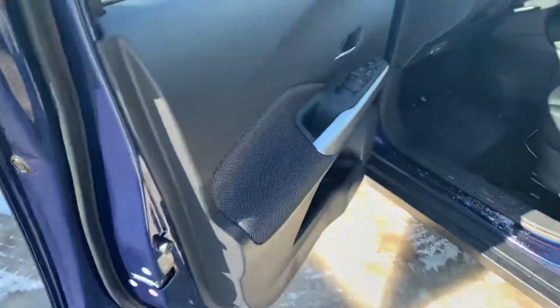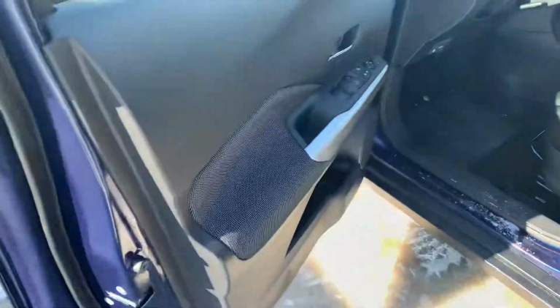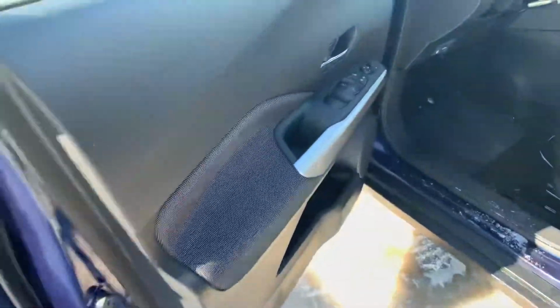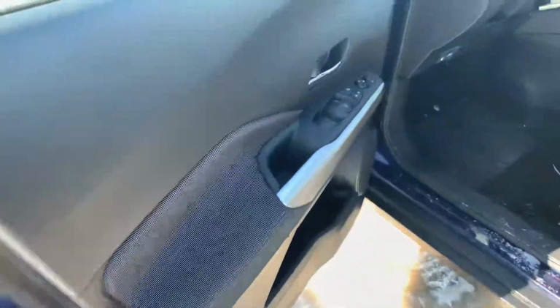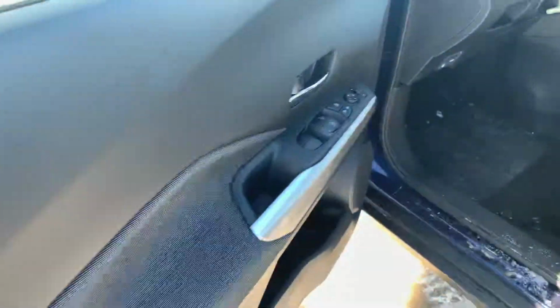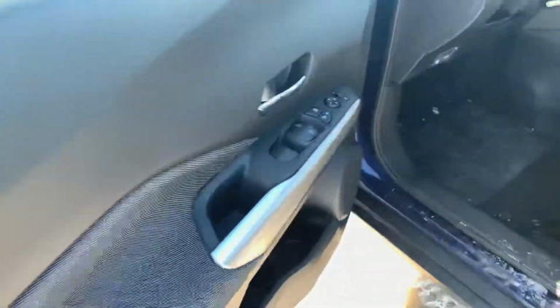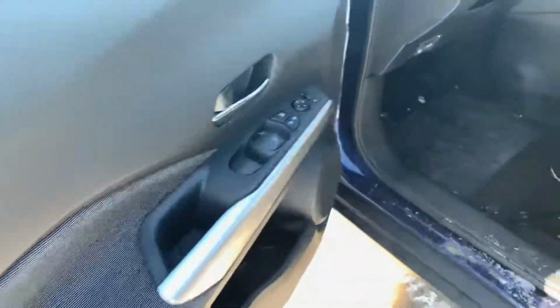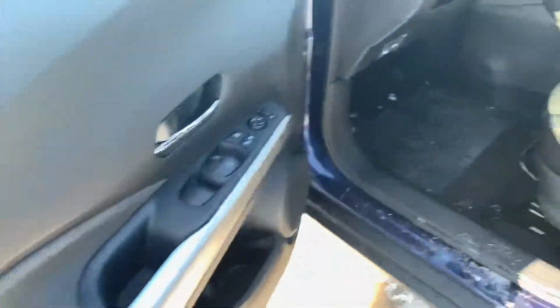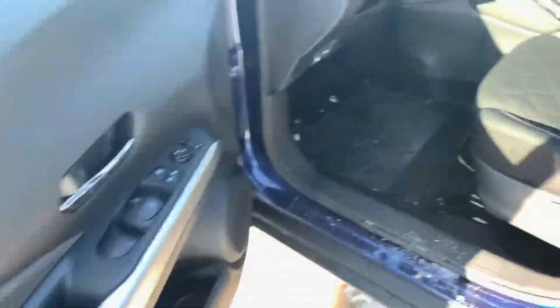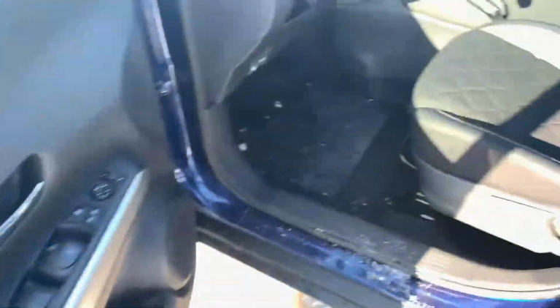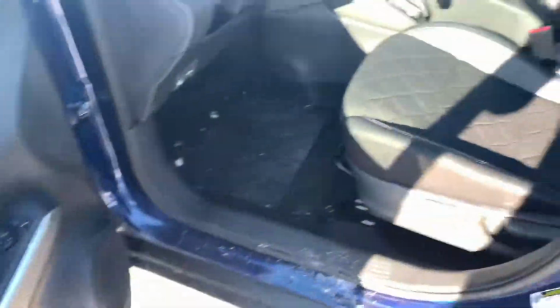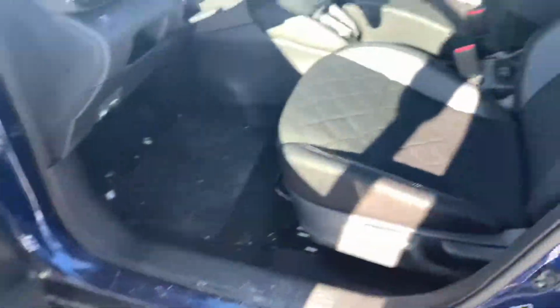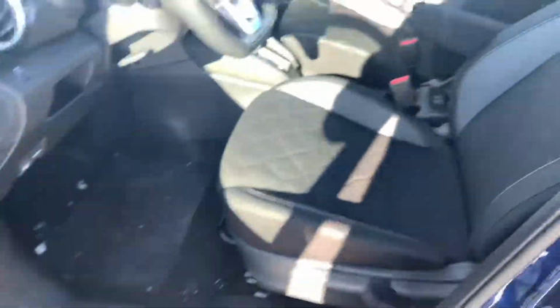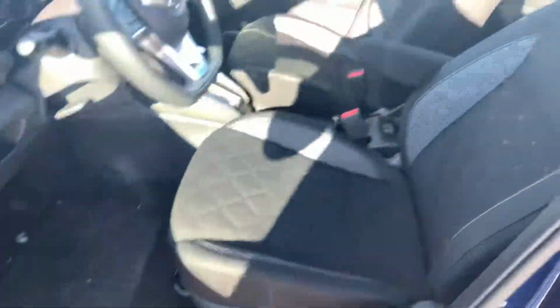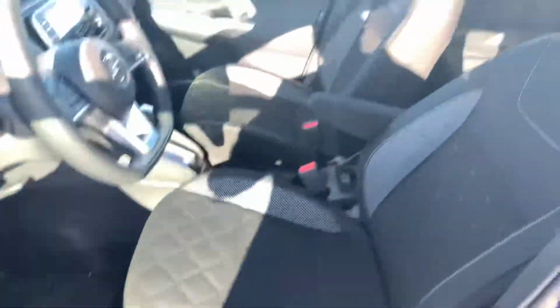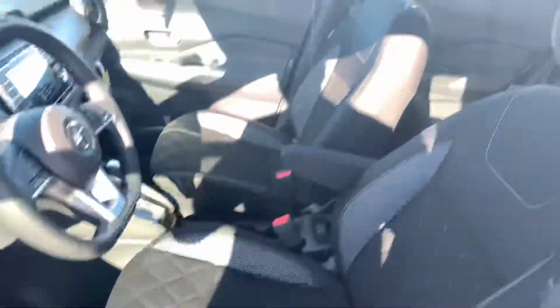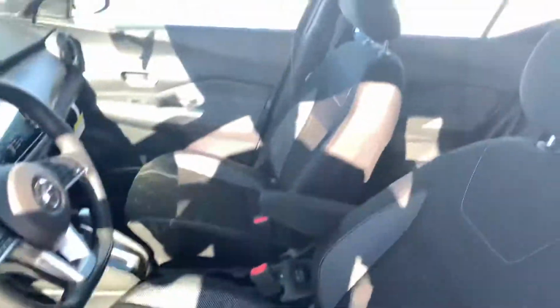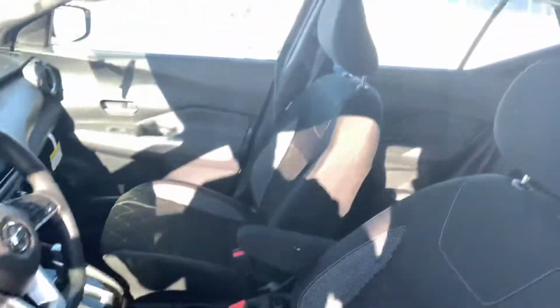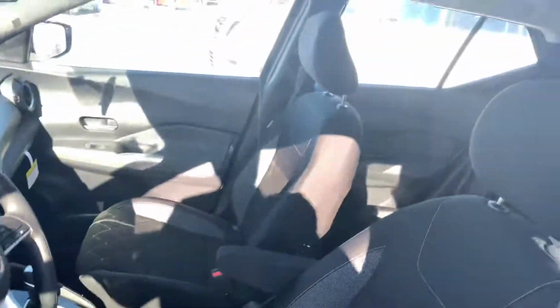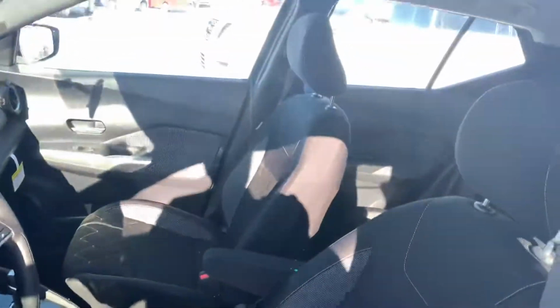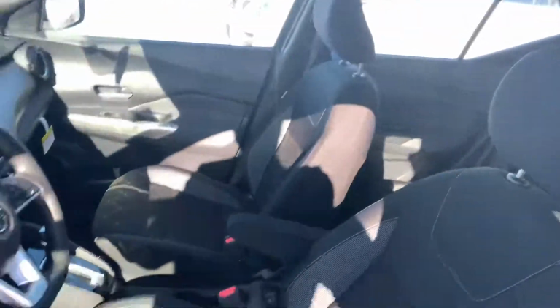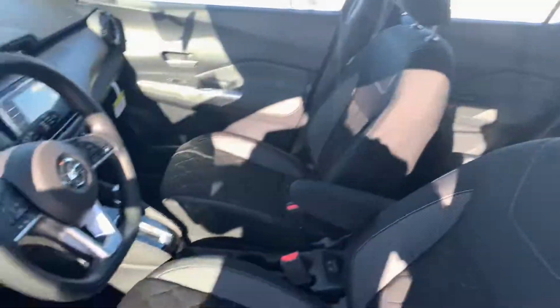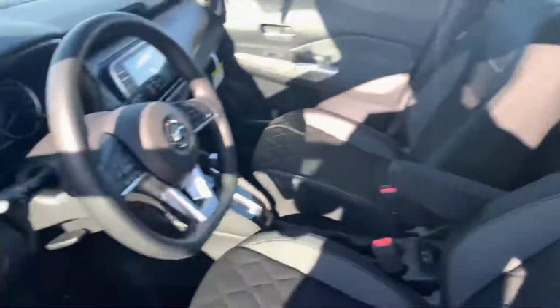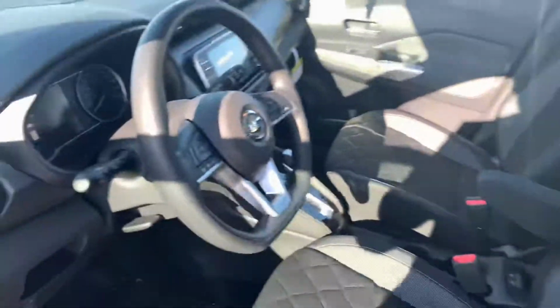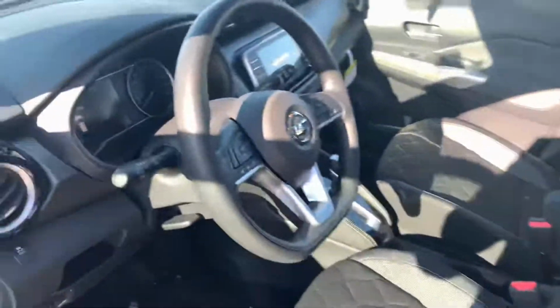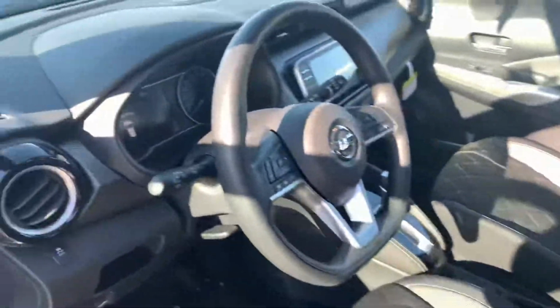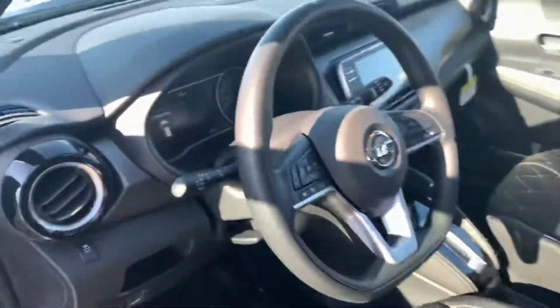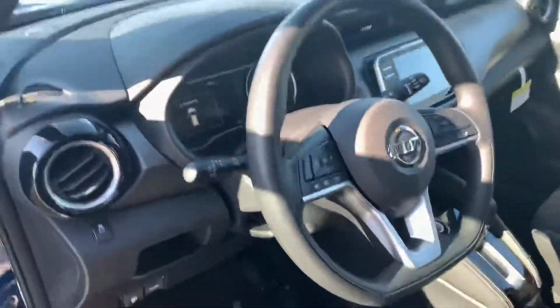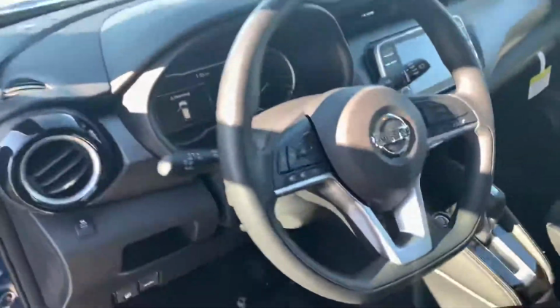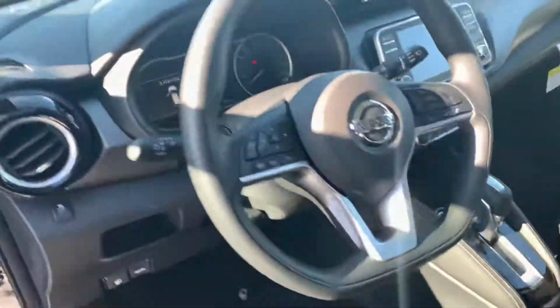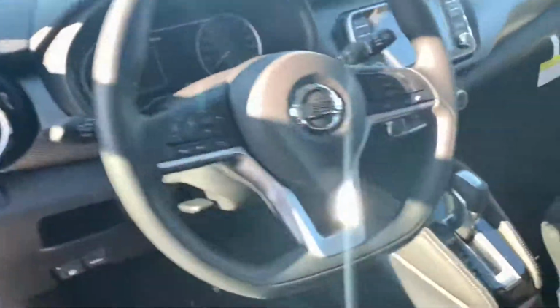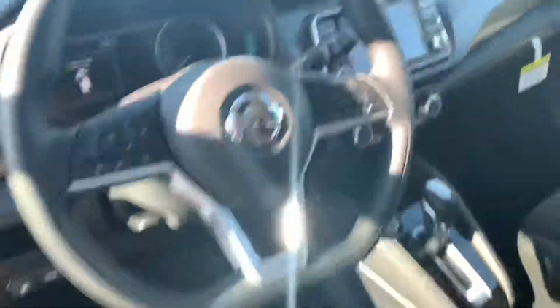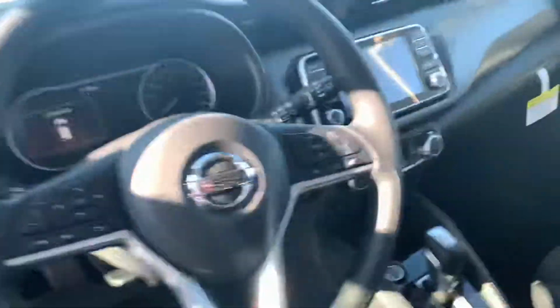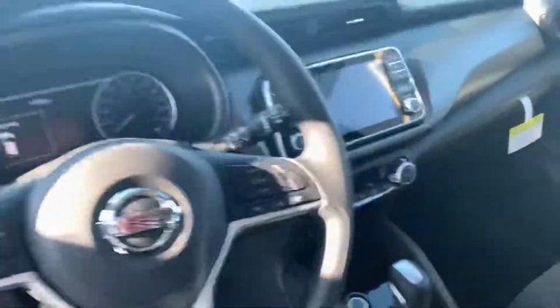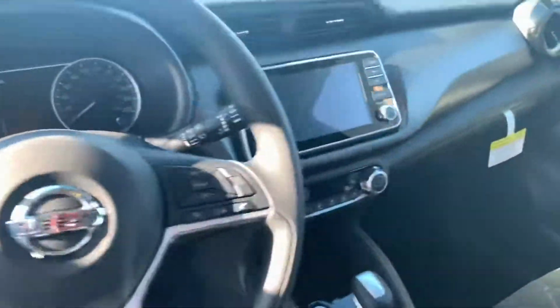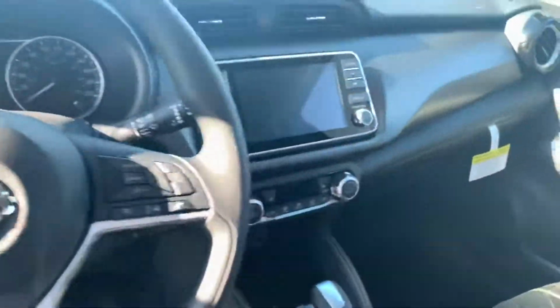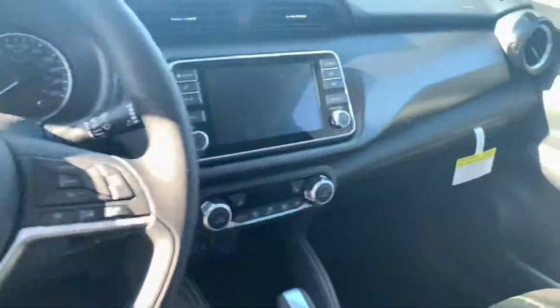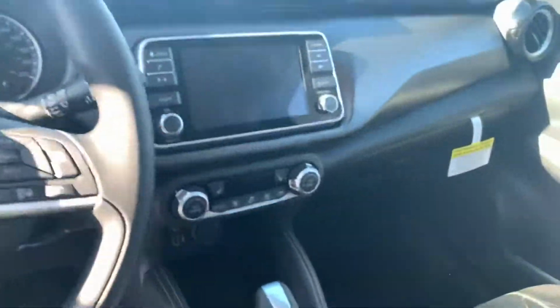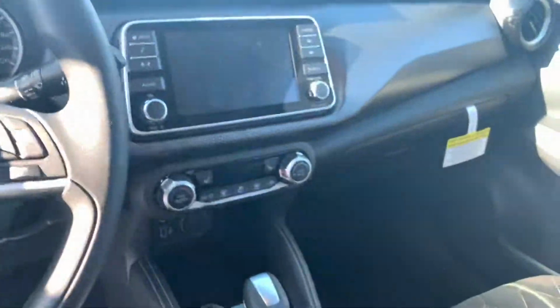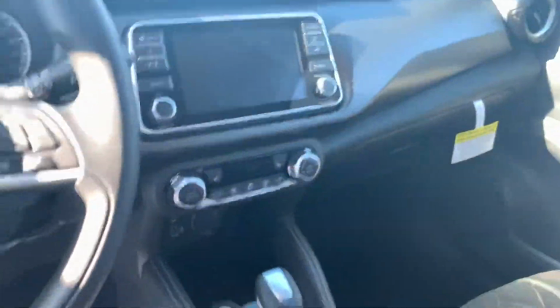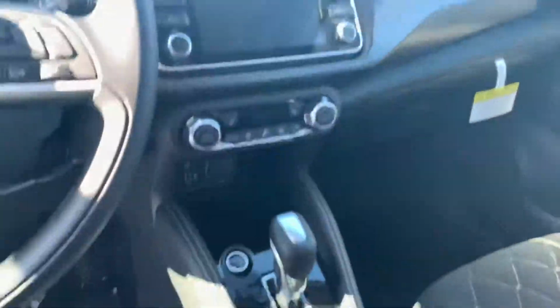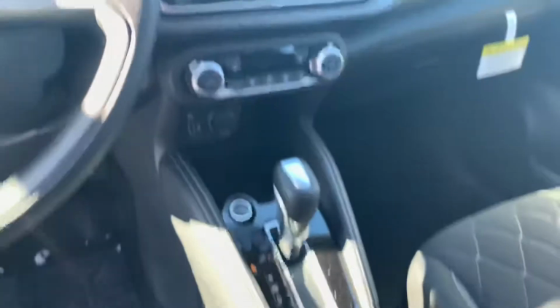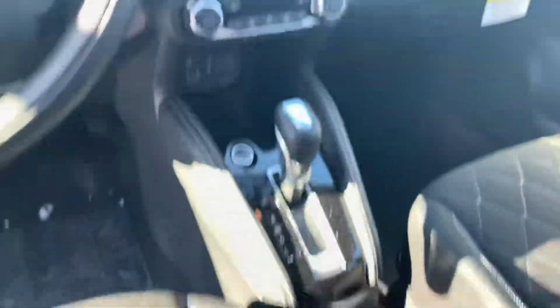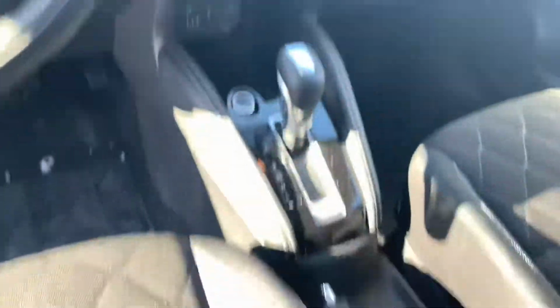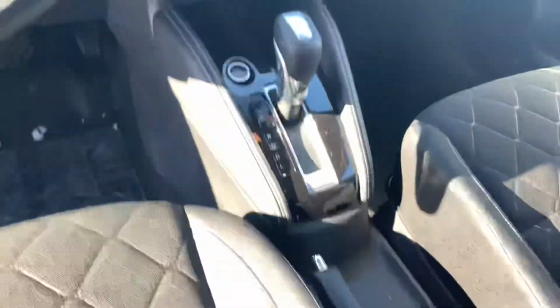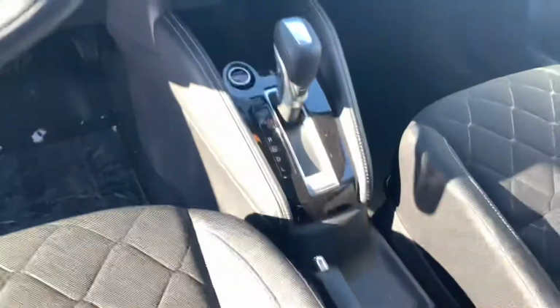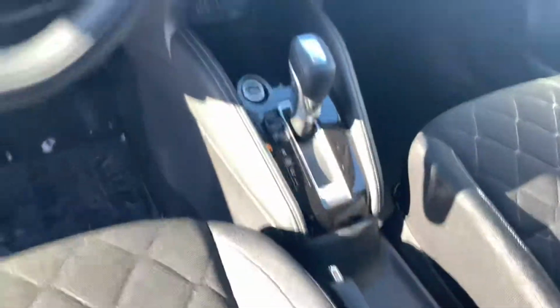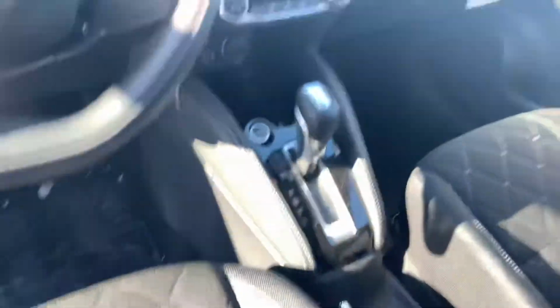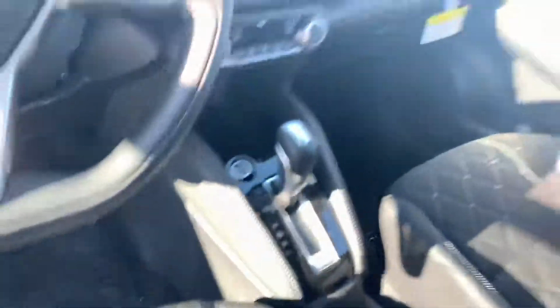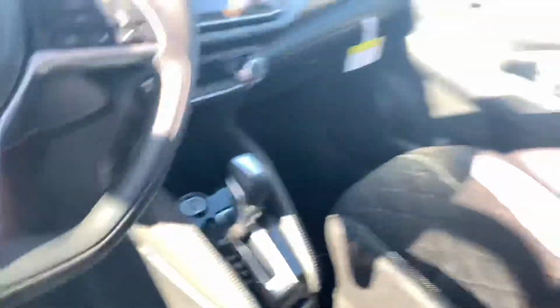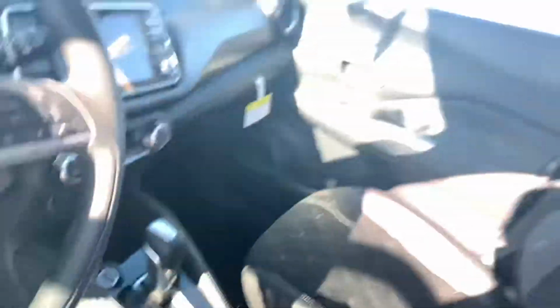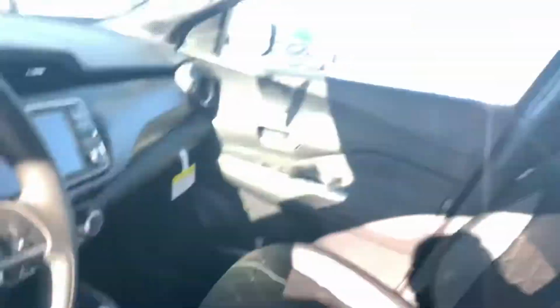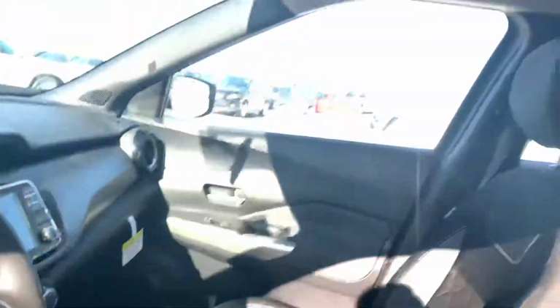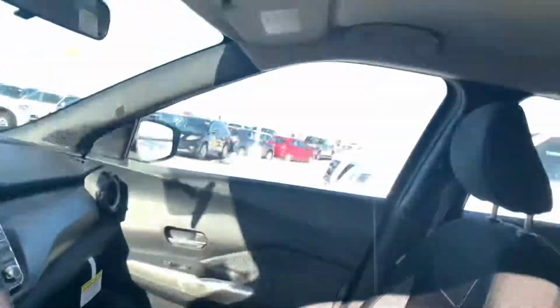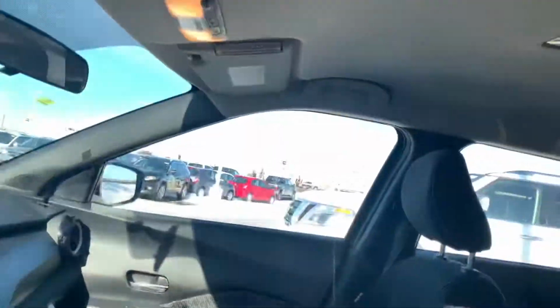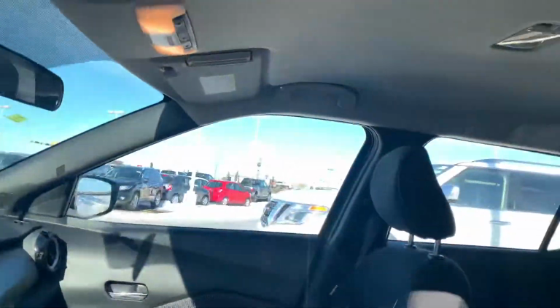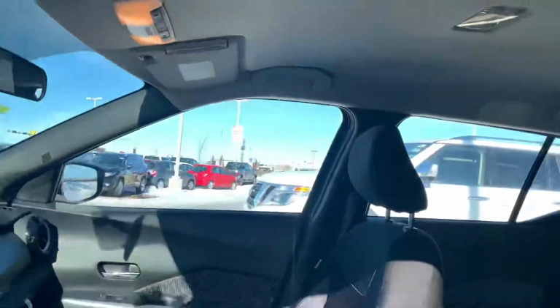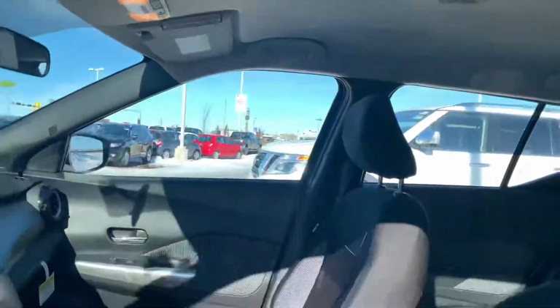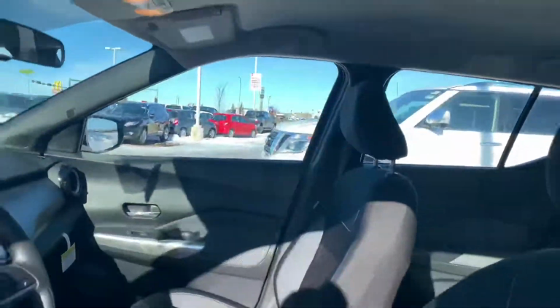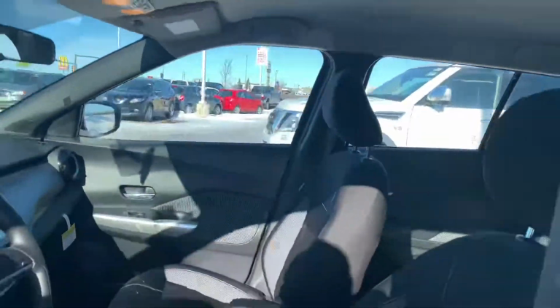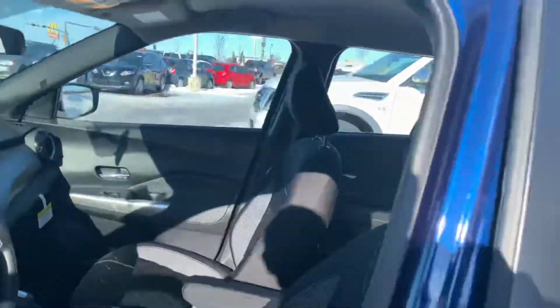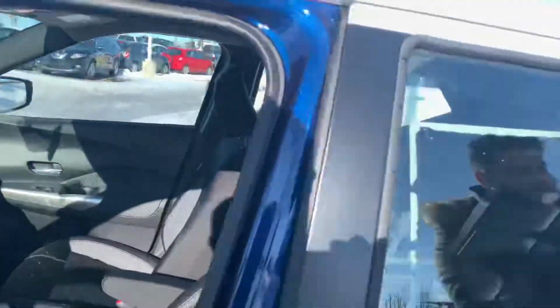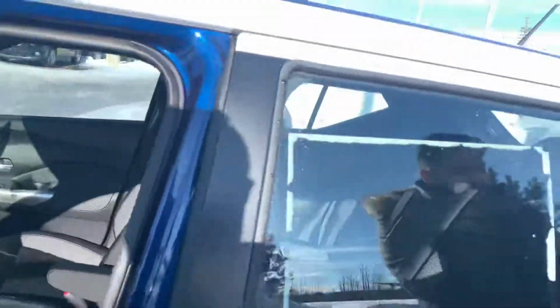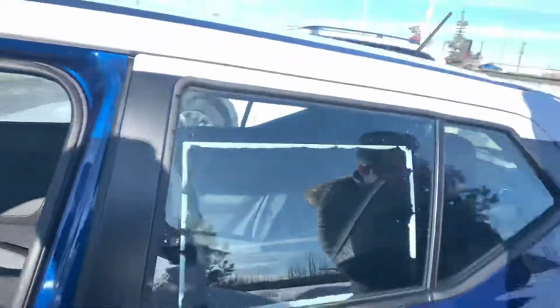Inside: power windows, push button start, backup camera. This guy does have the heated seats. It does come with Apple CarPlay and Android Auto.